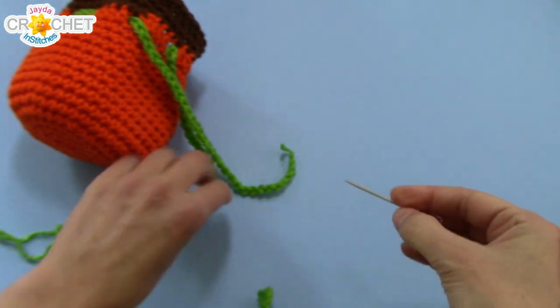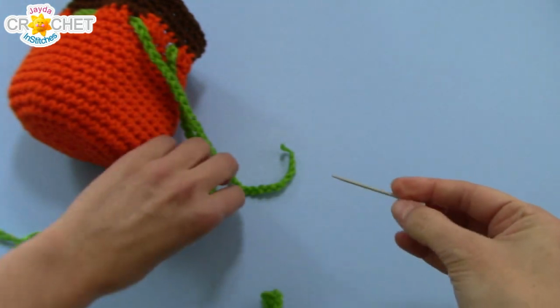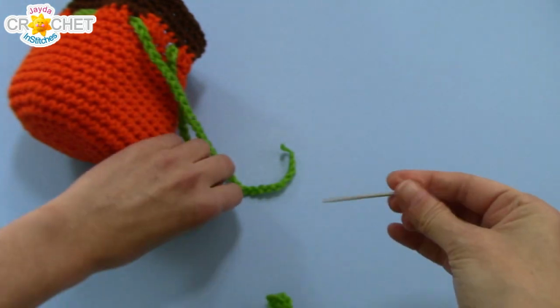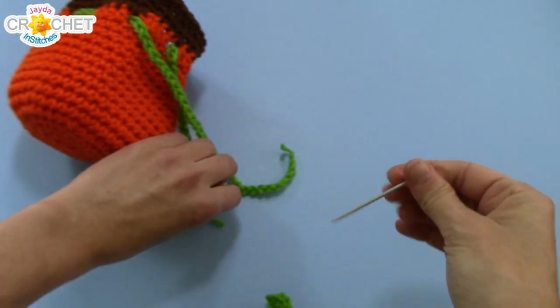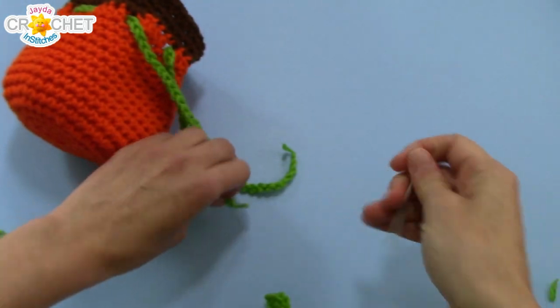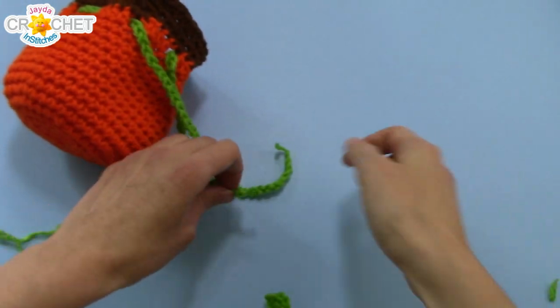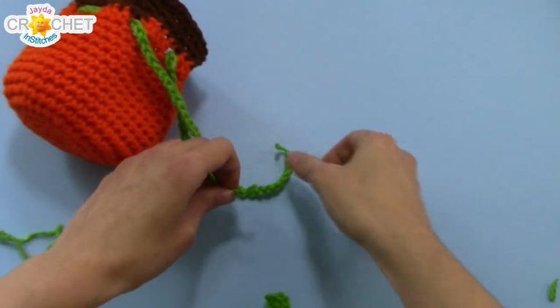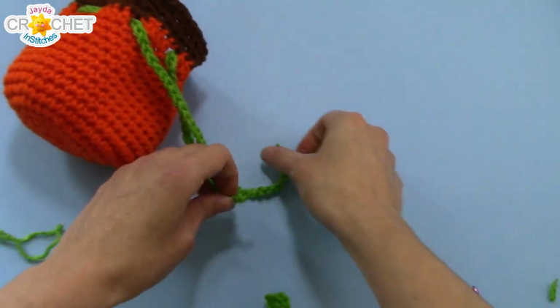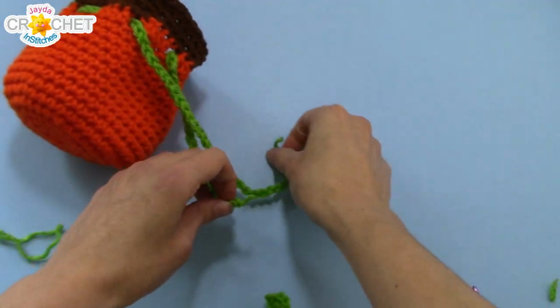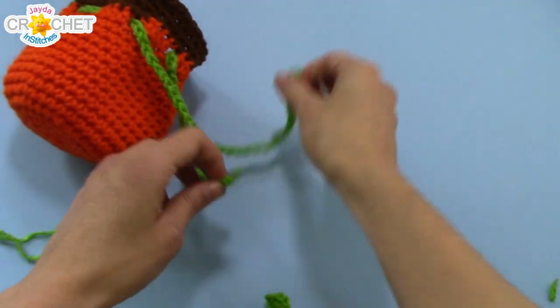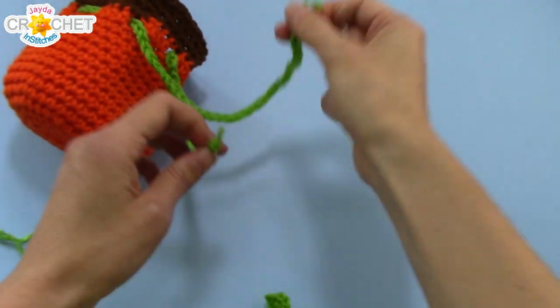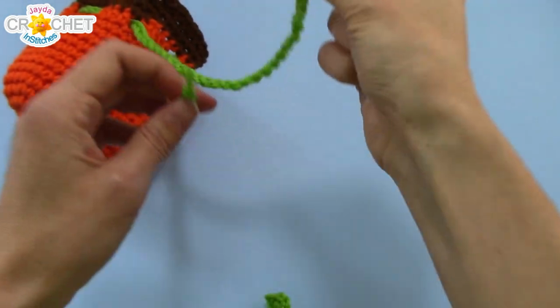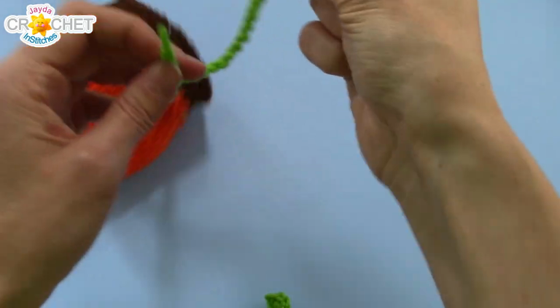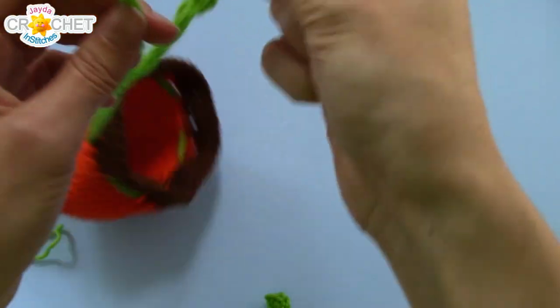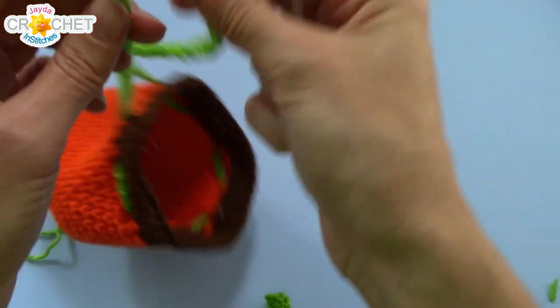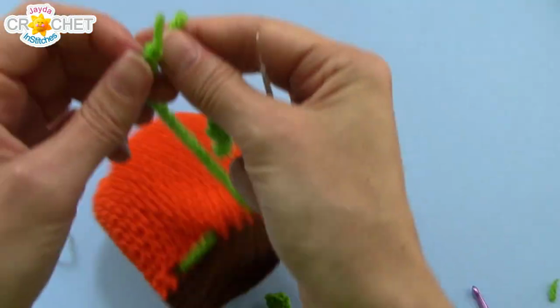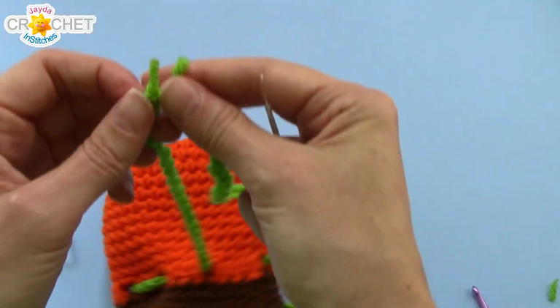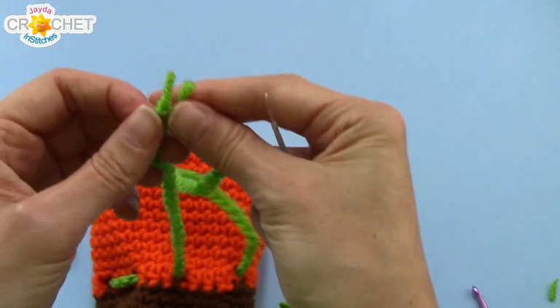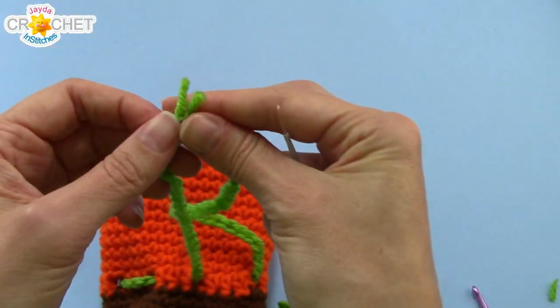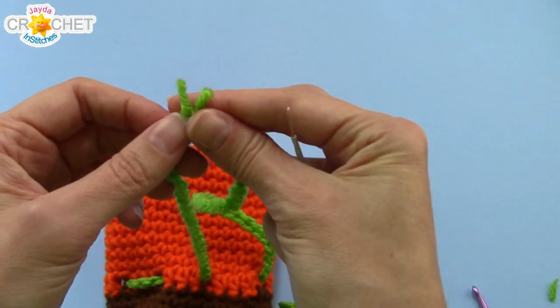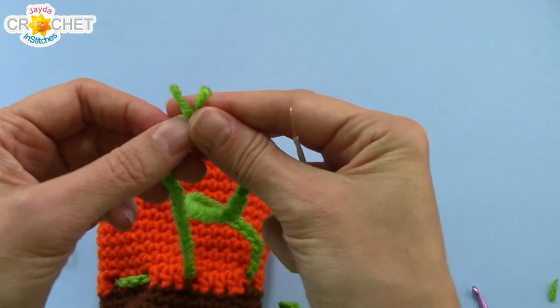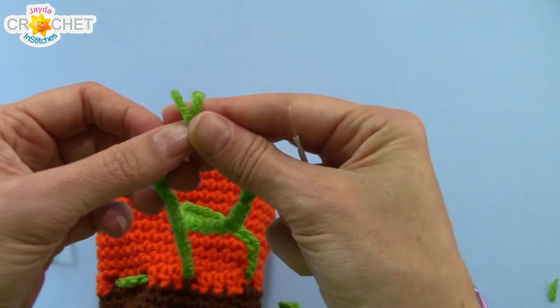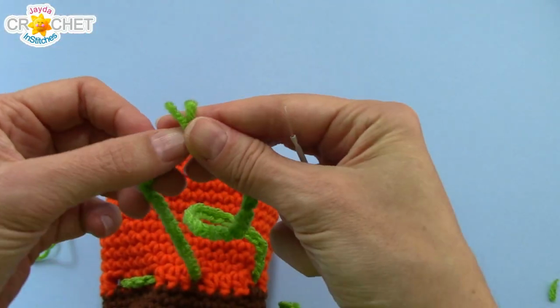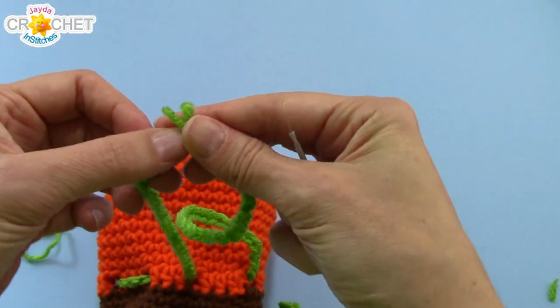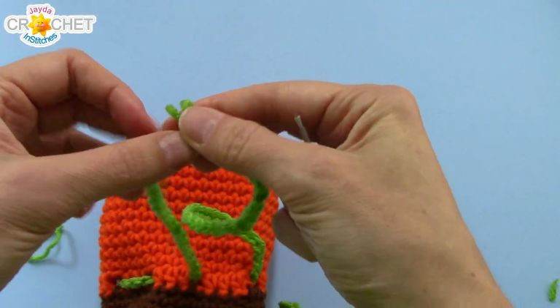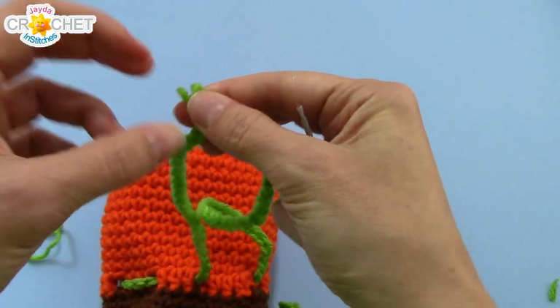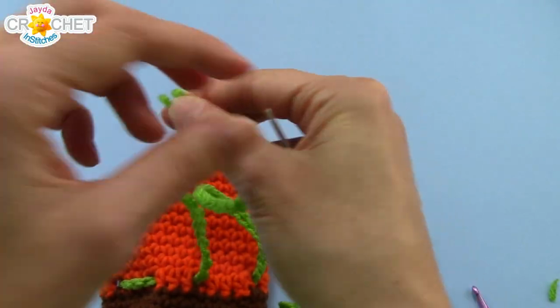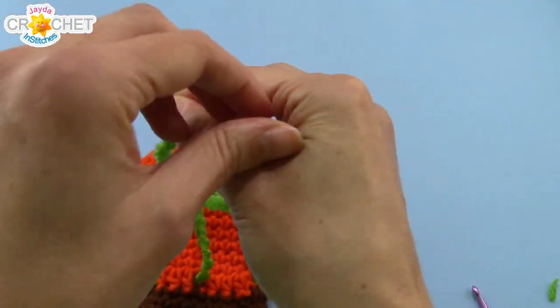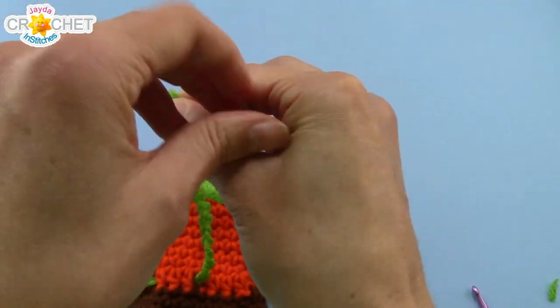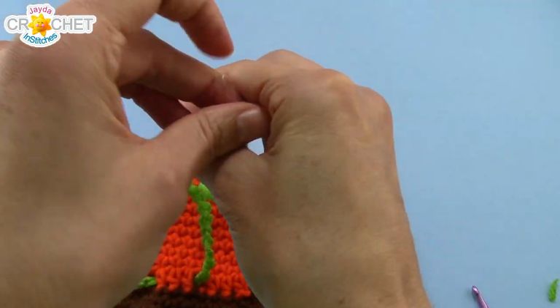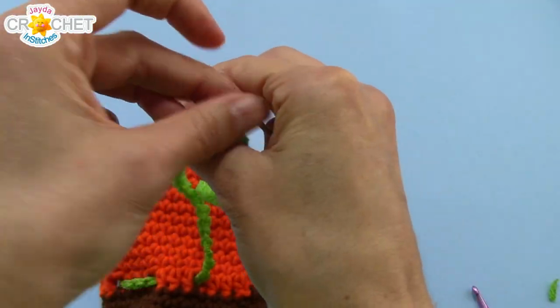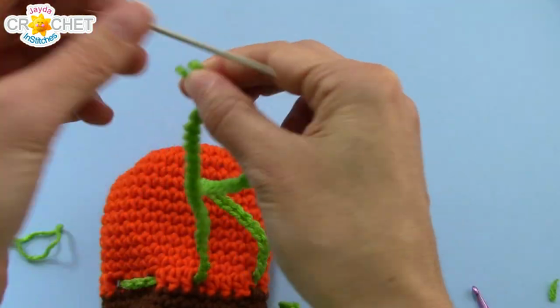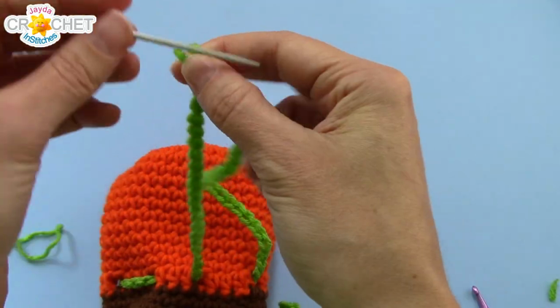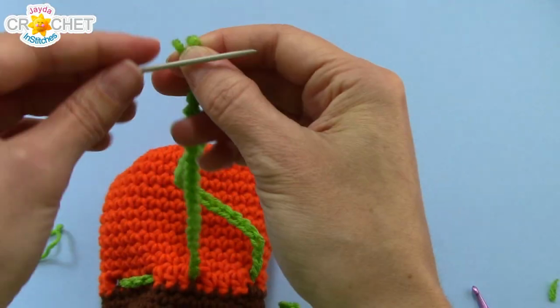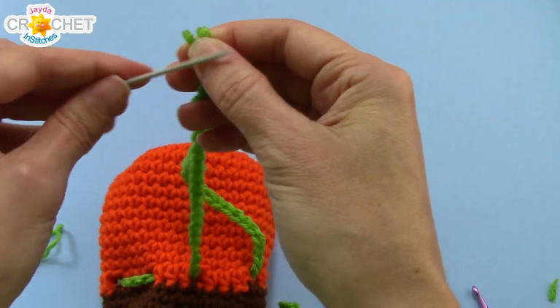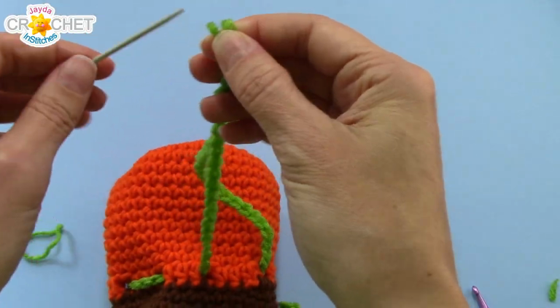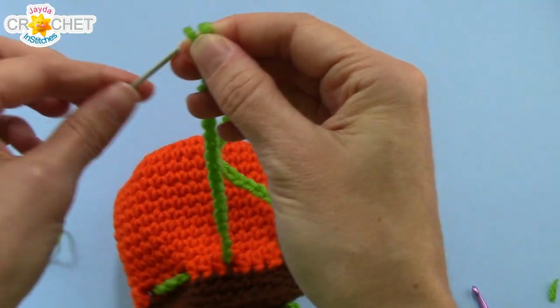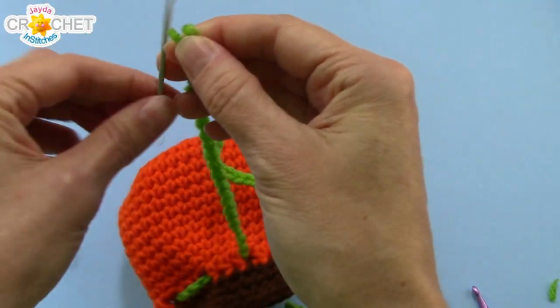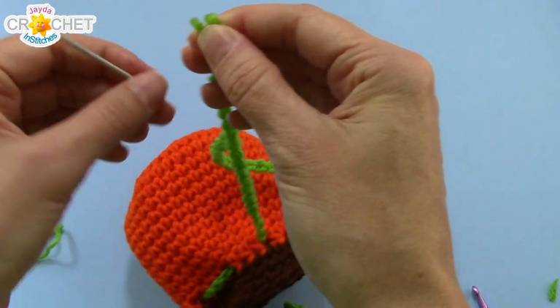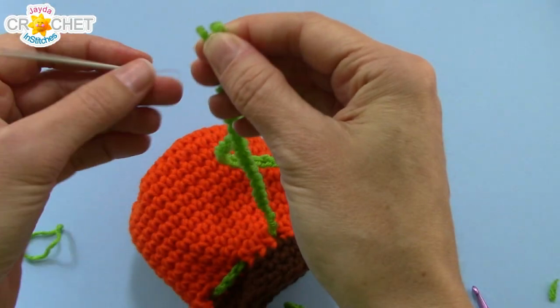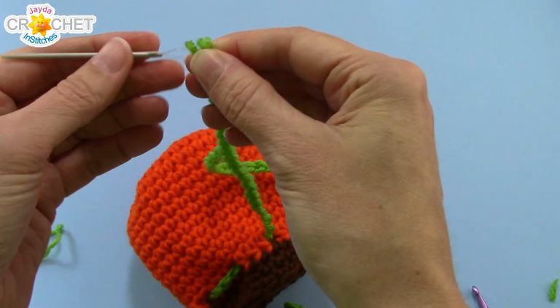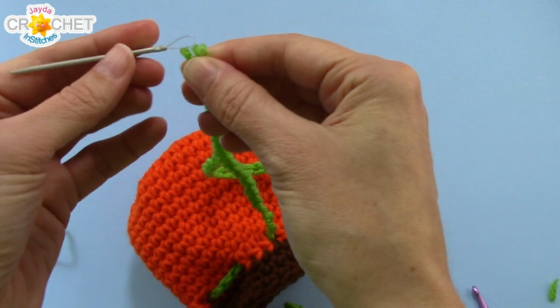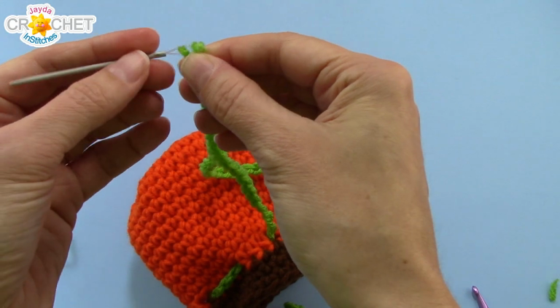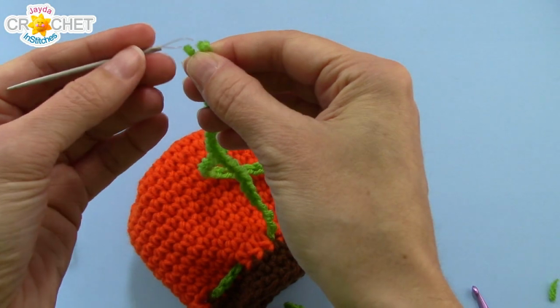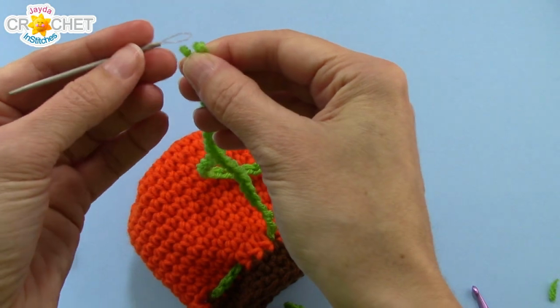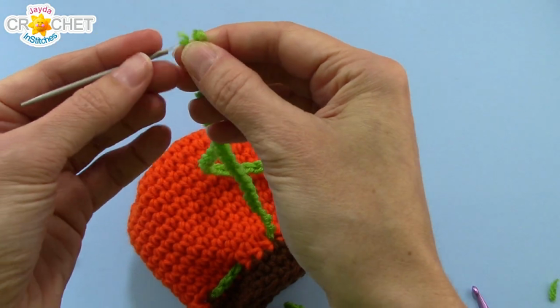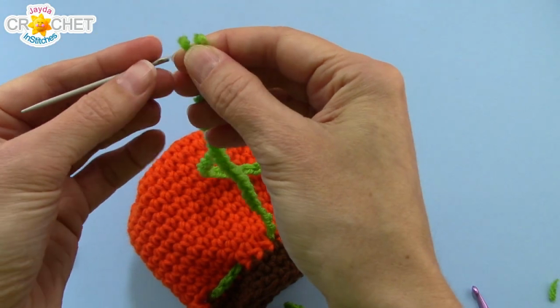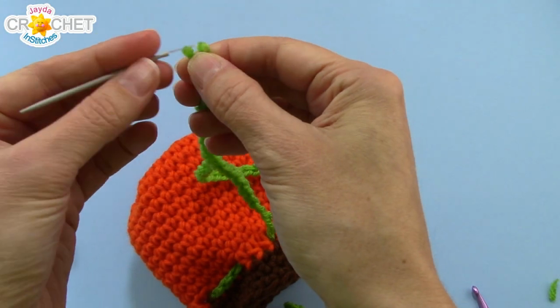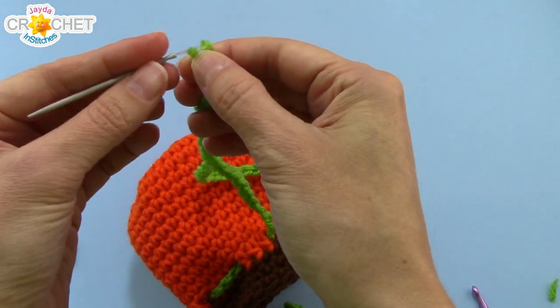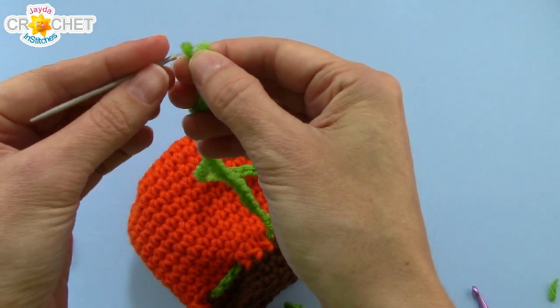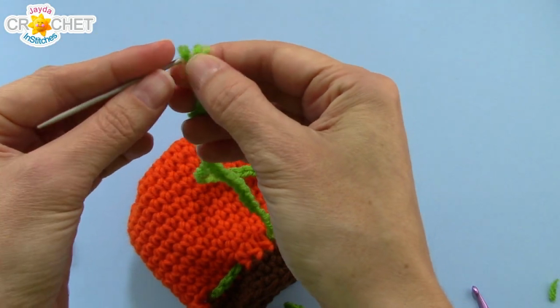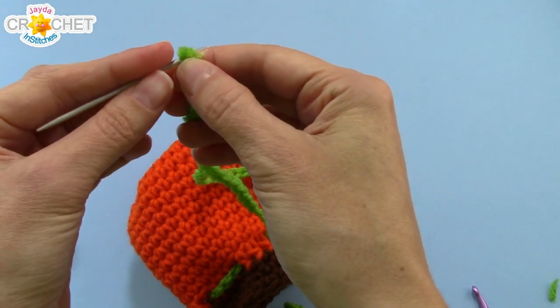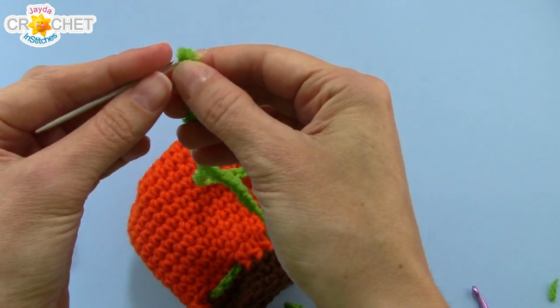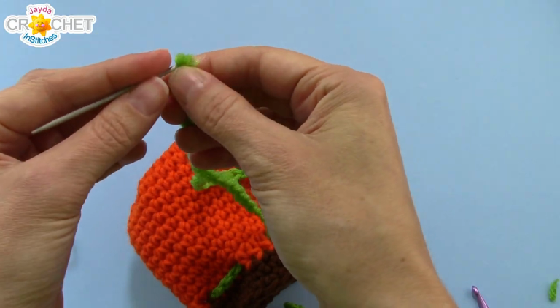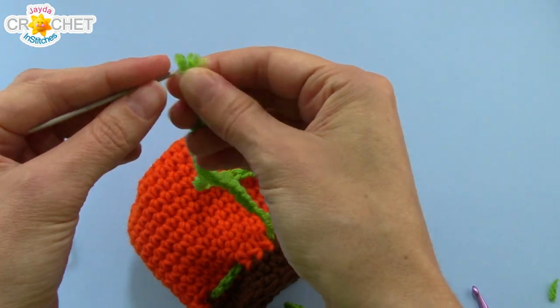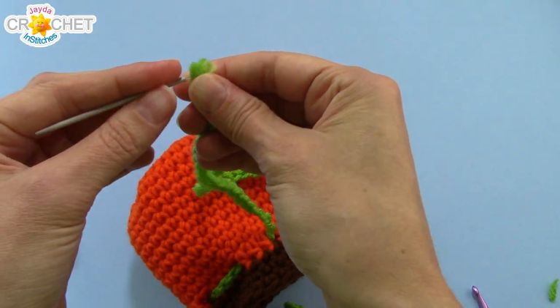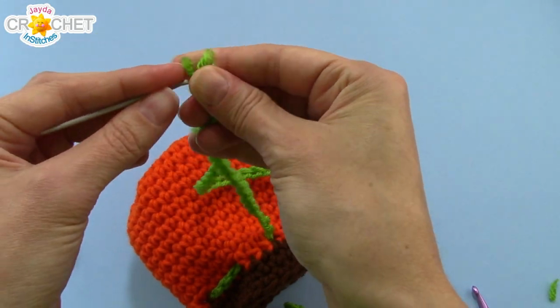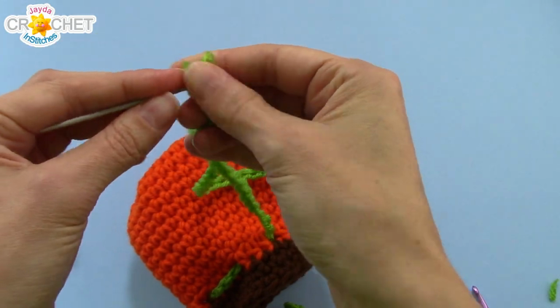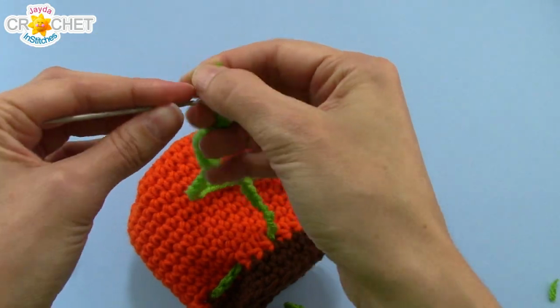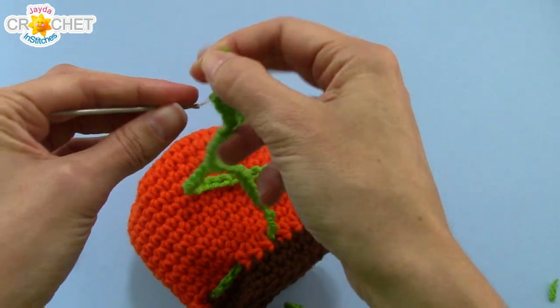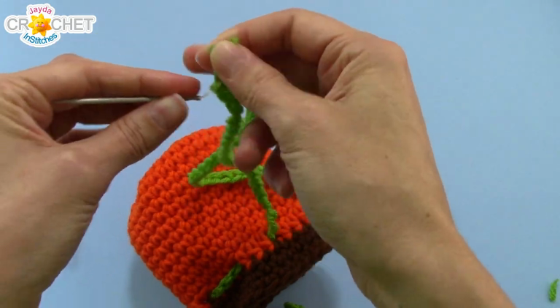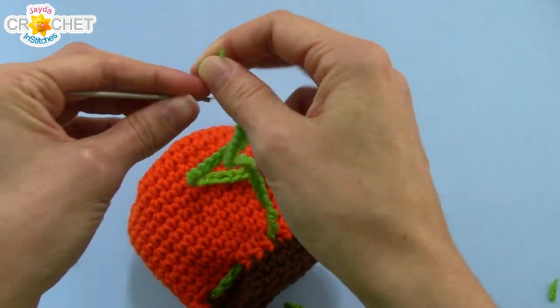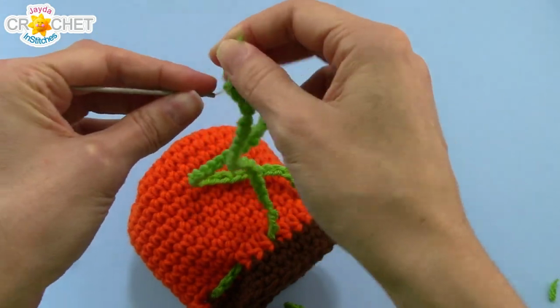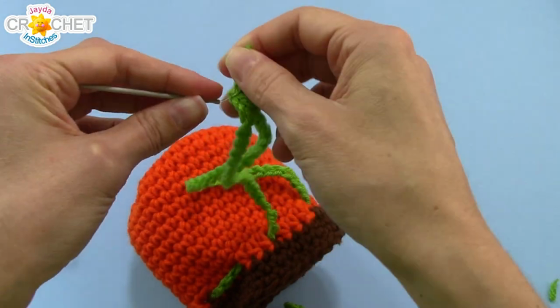You're going to take the two ends of the drawstring you made and pull them through your yarn needle.